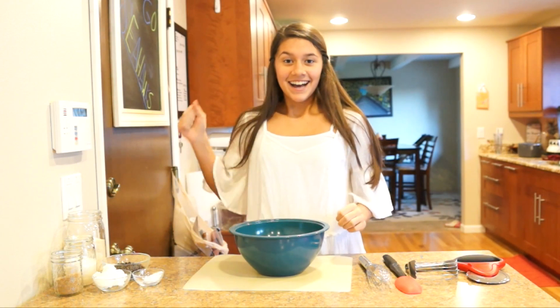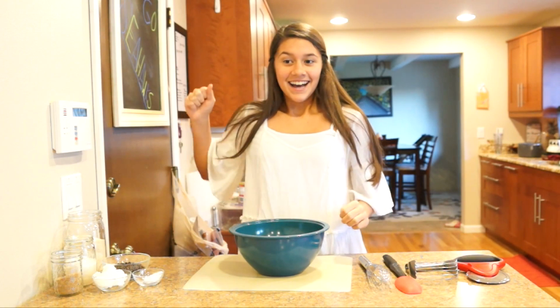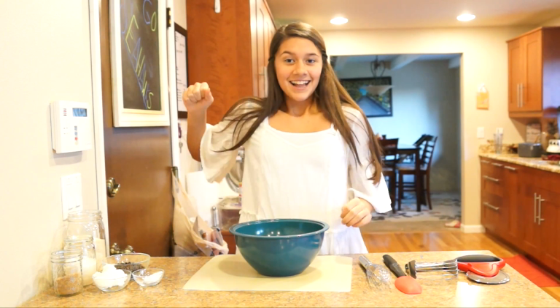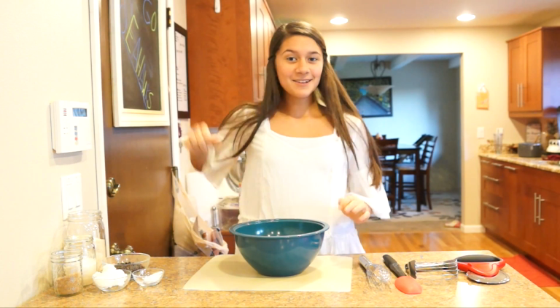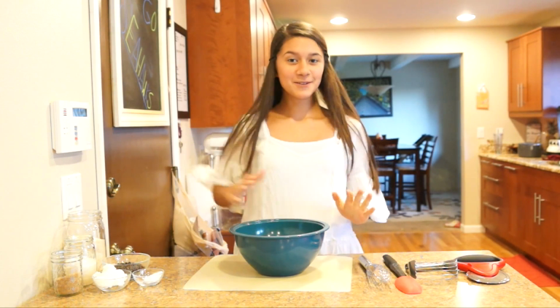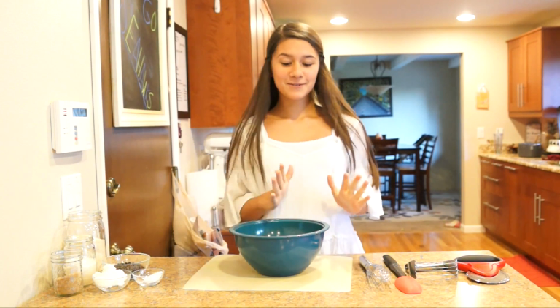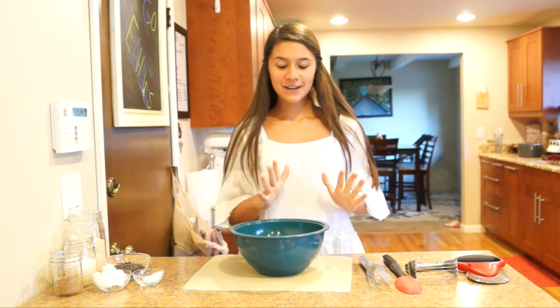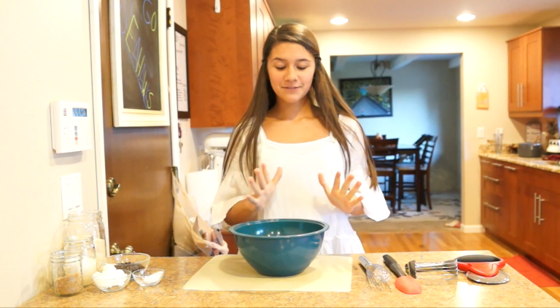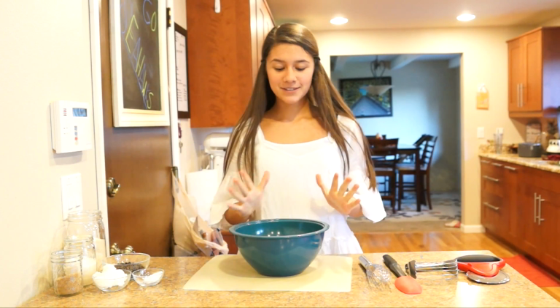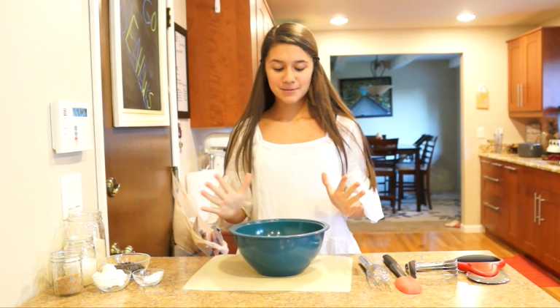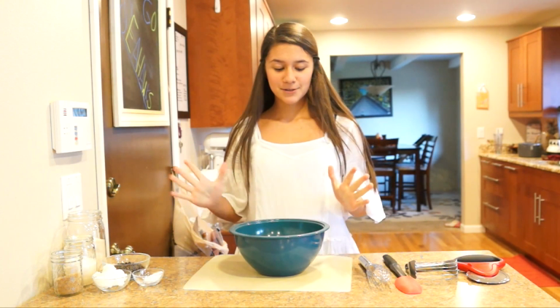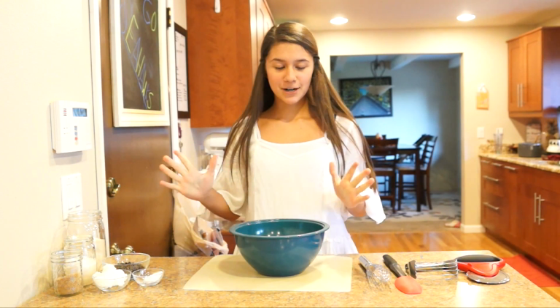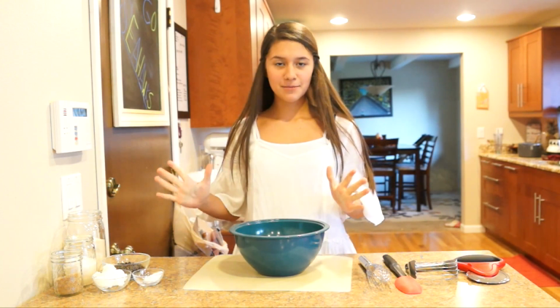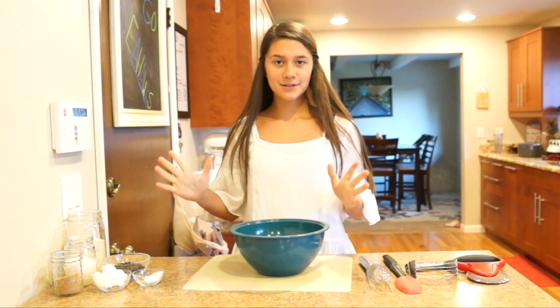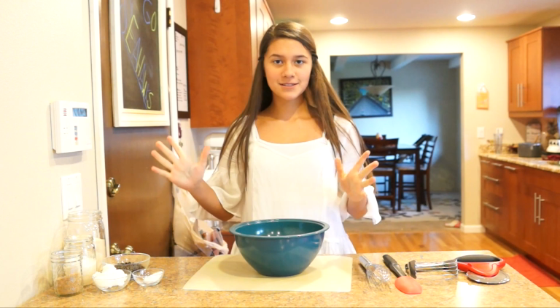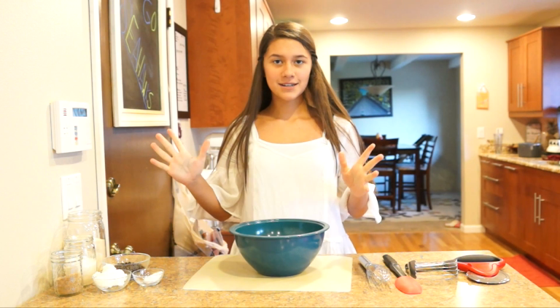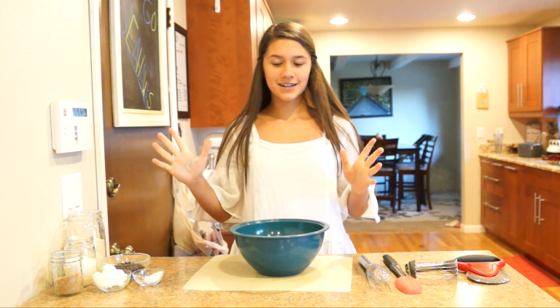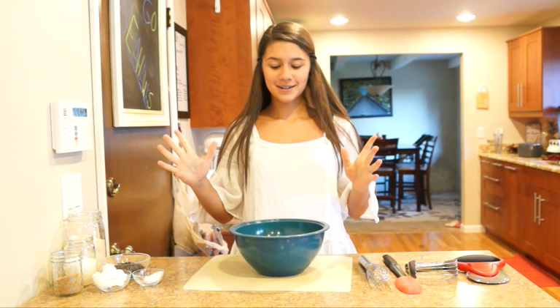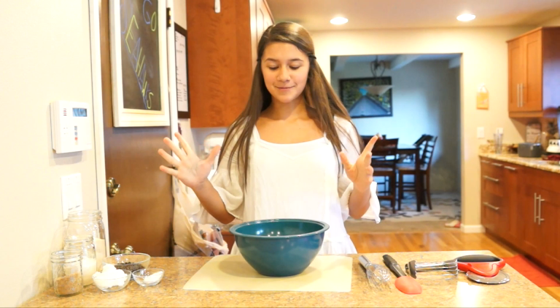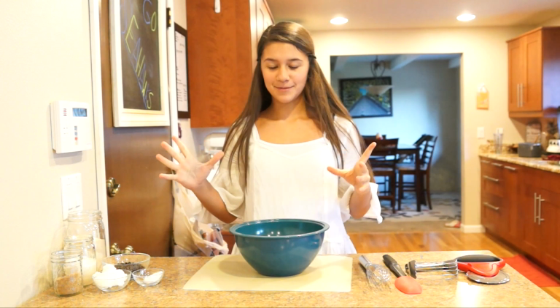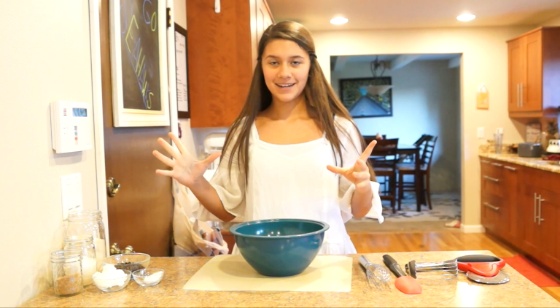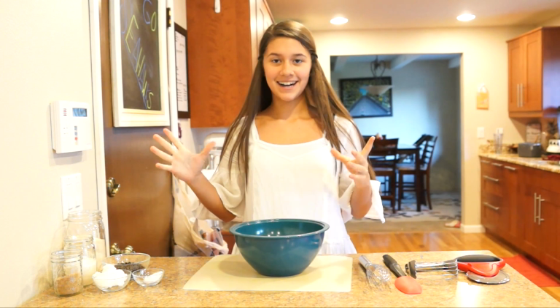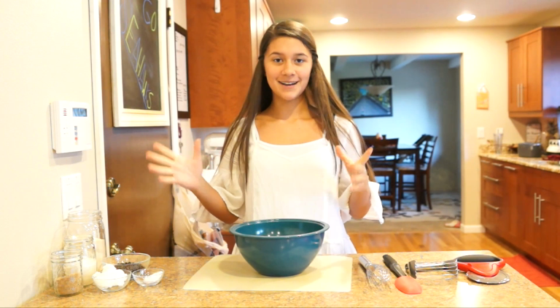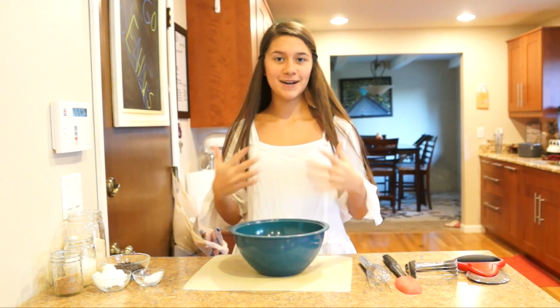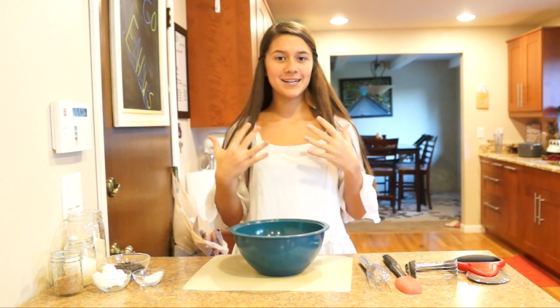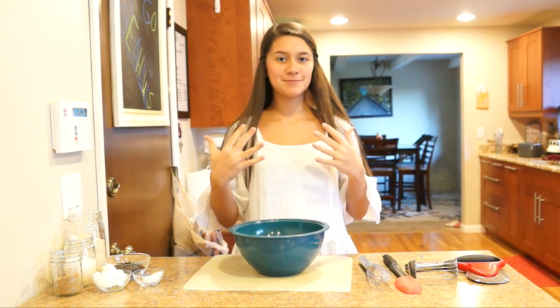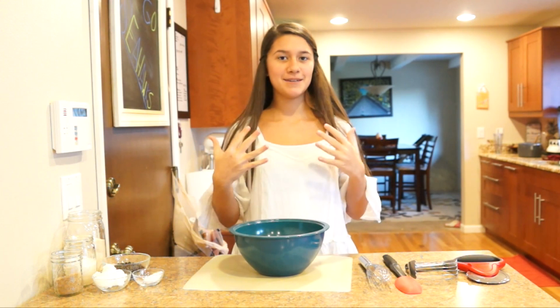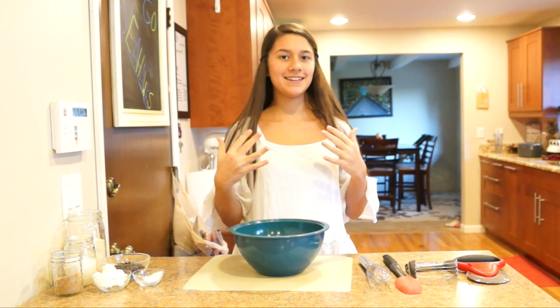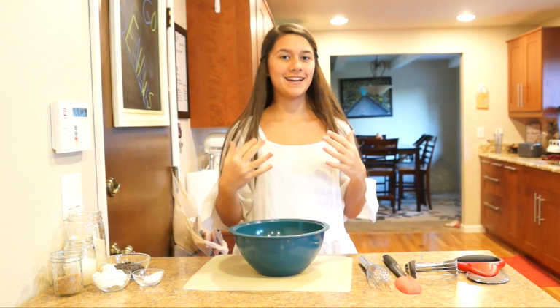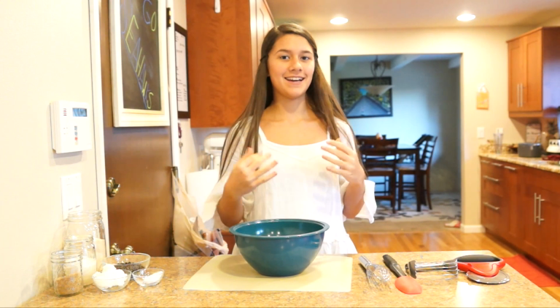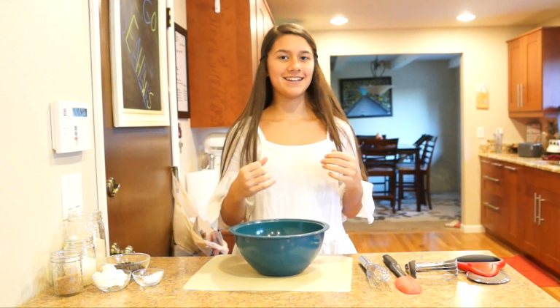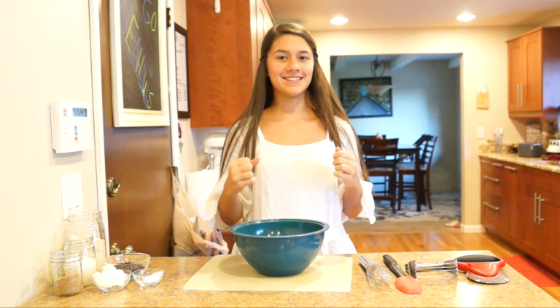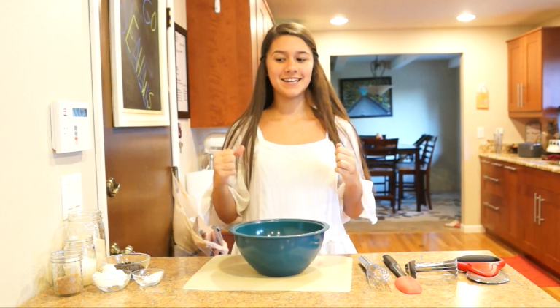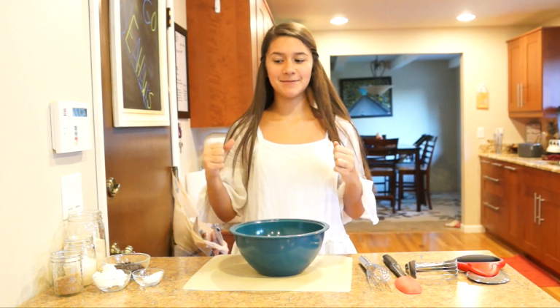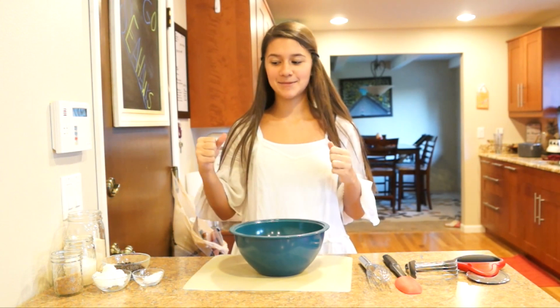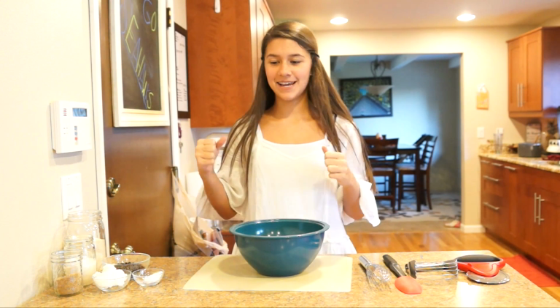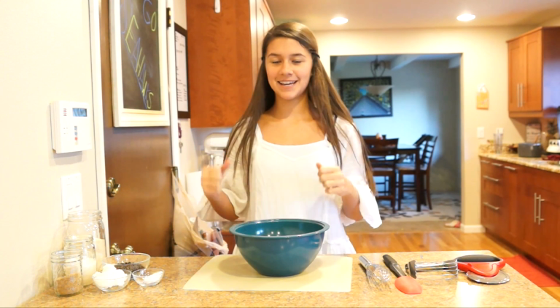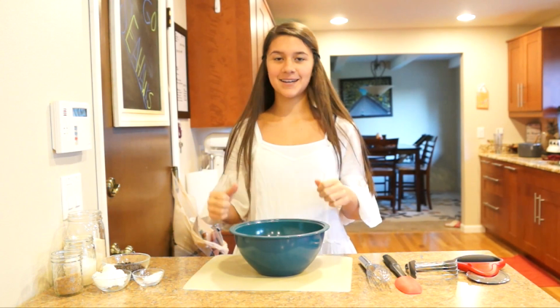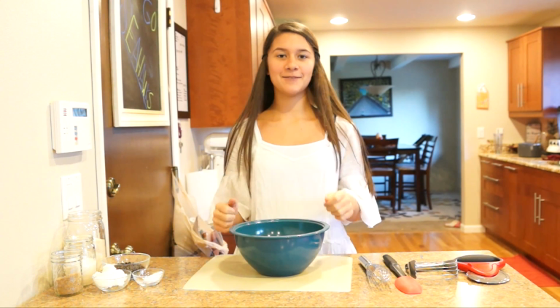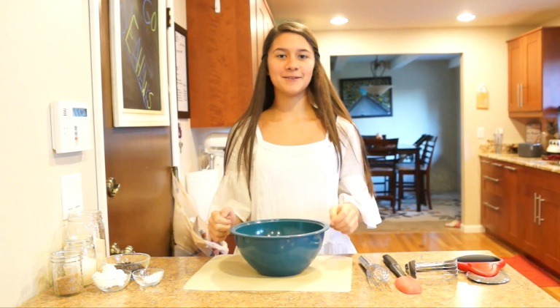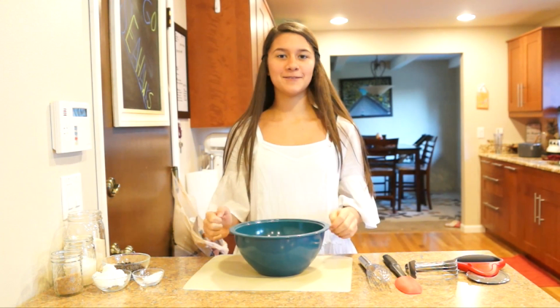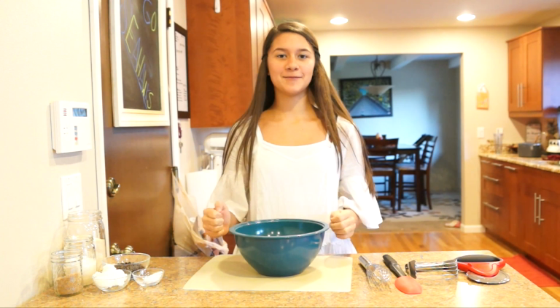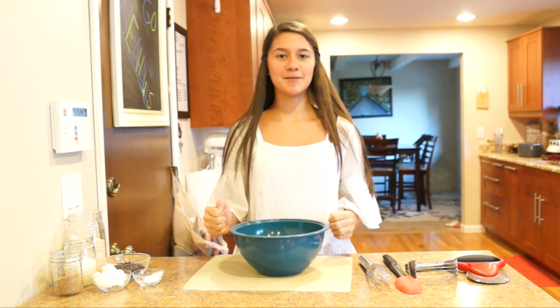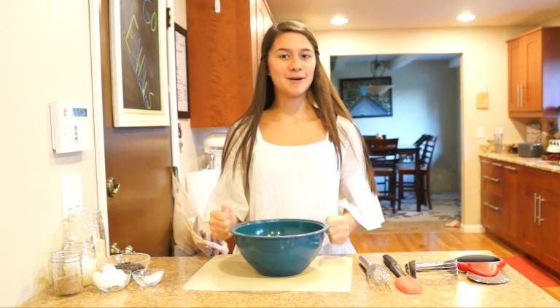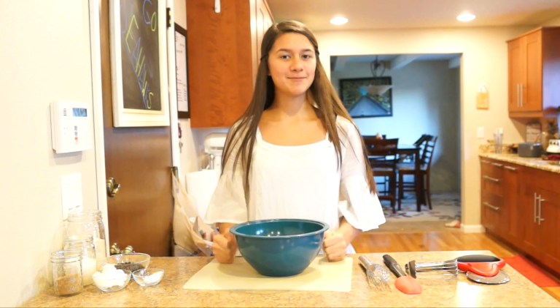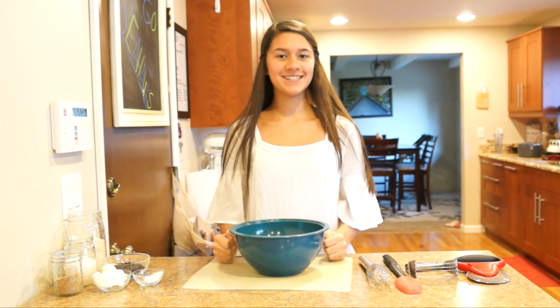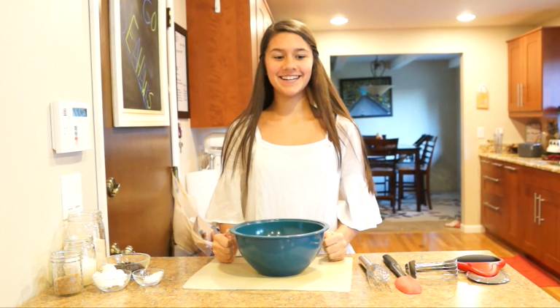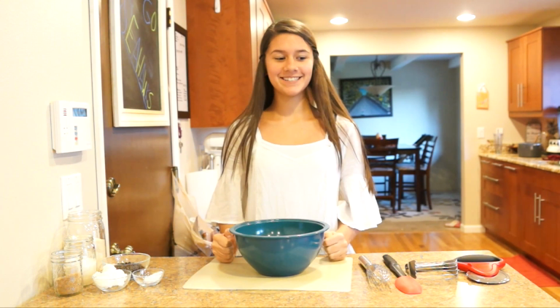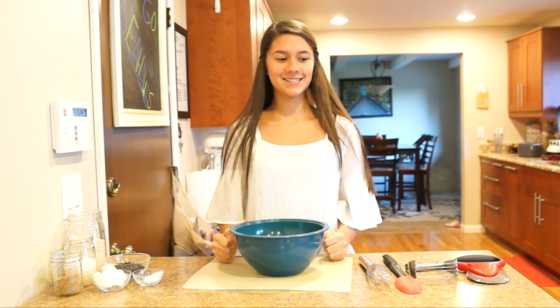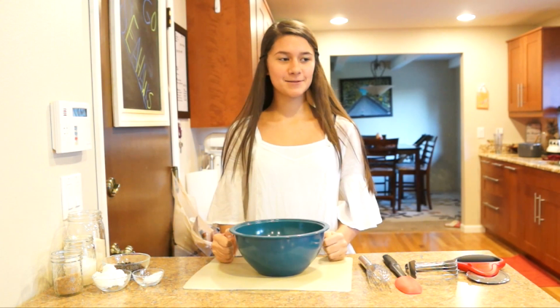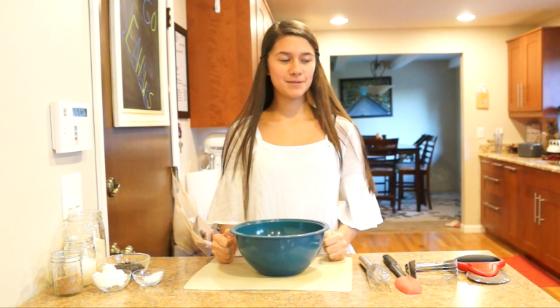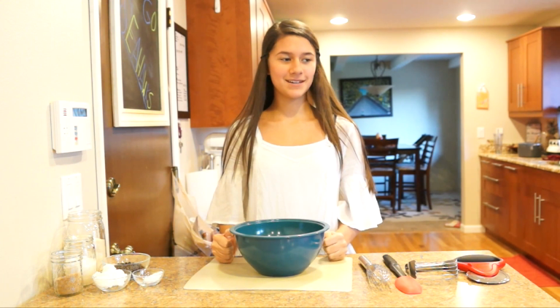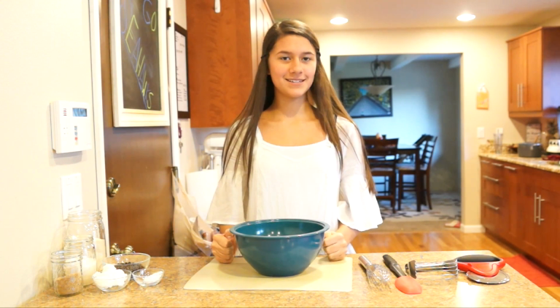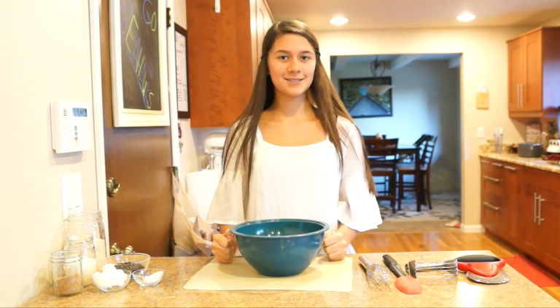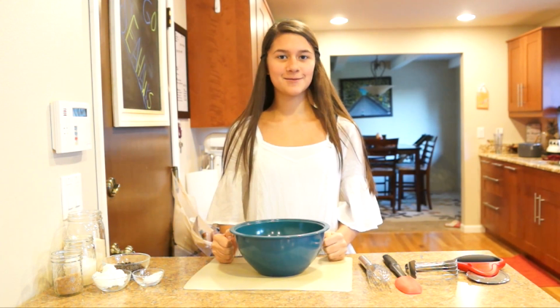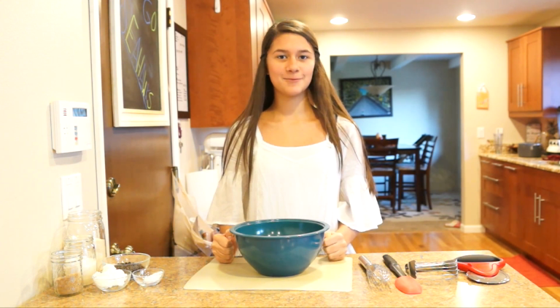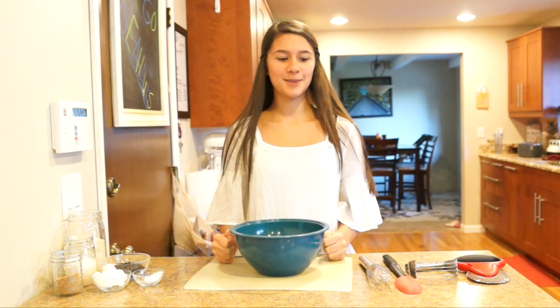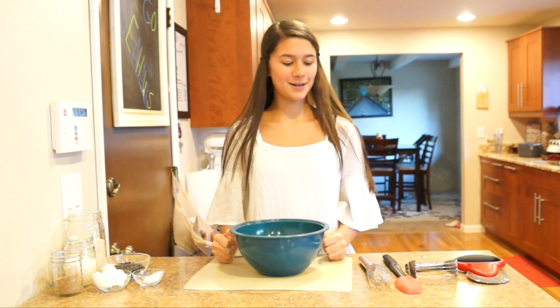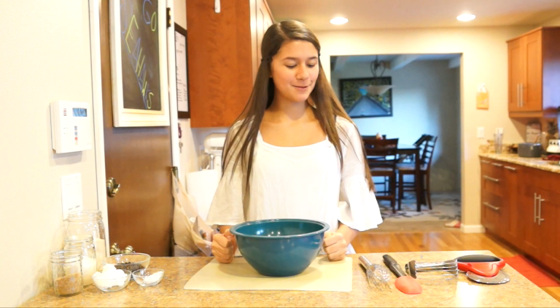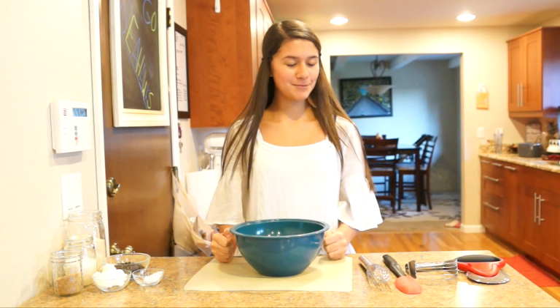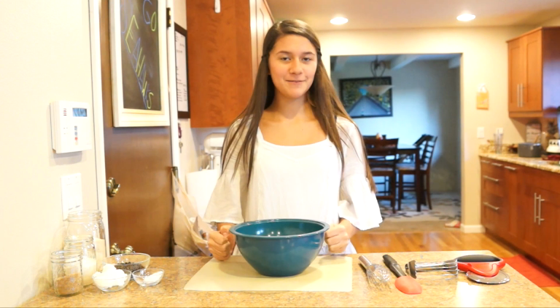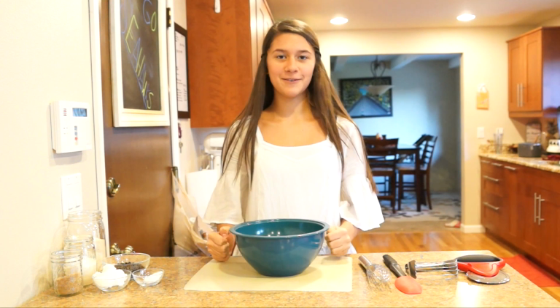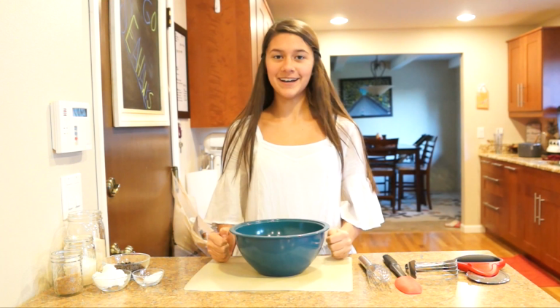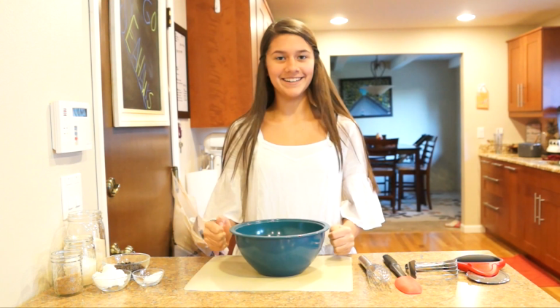Hello faithful subscribers! I'm Aspen and I'm taking over for my mom today just because we thought it would be fun.